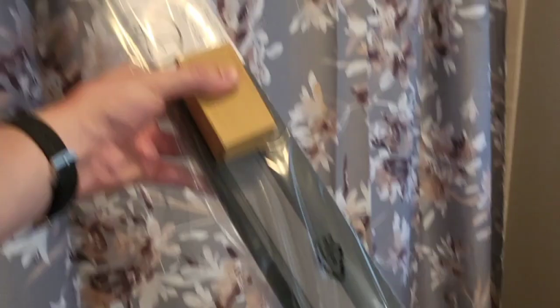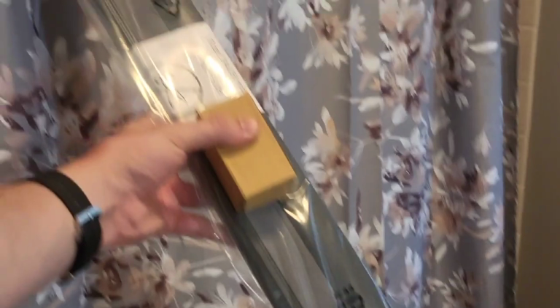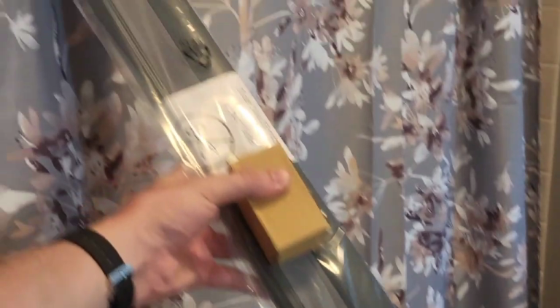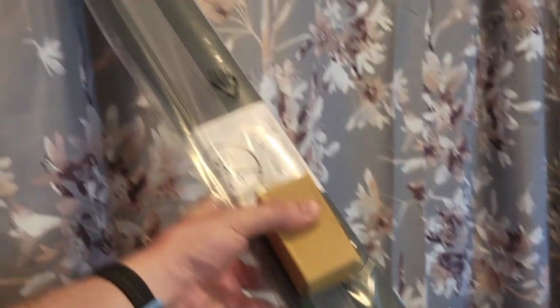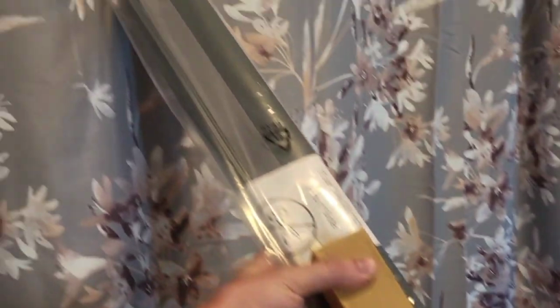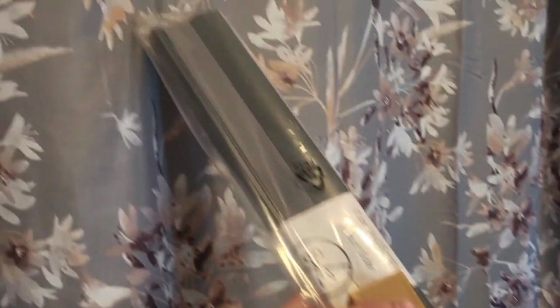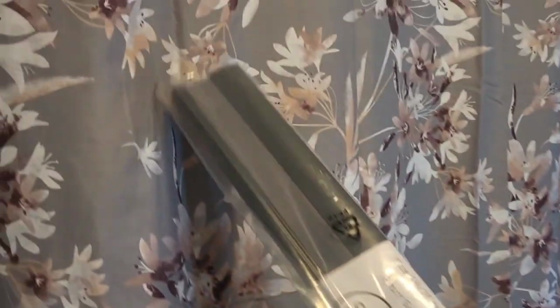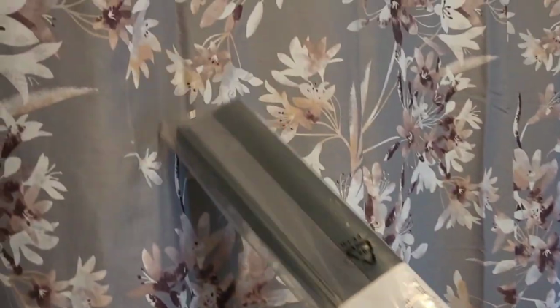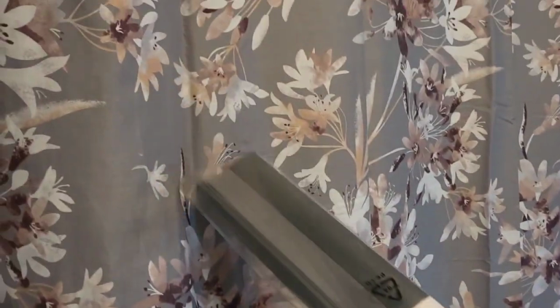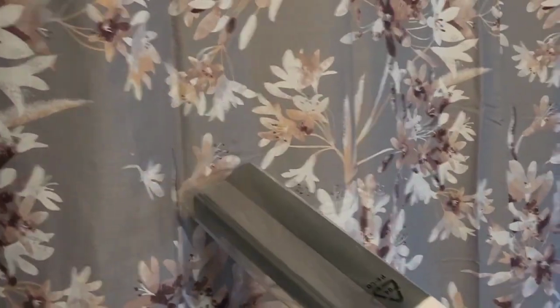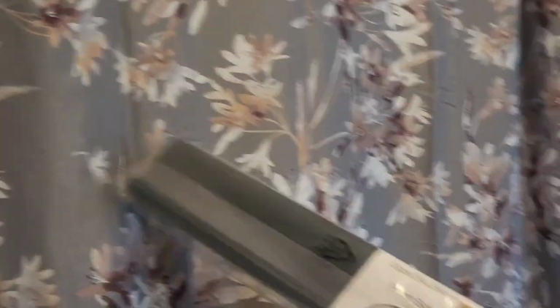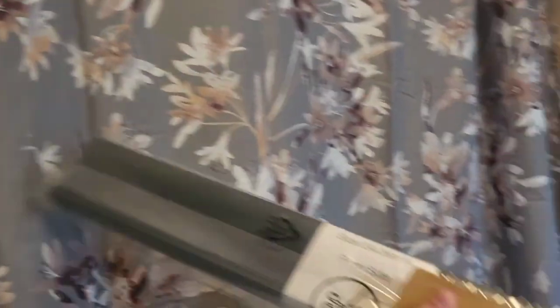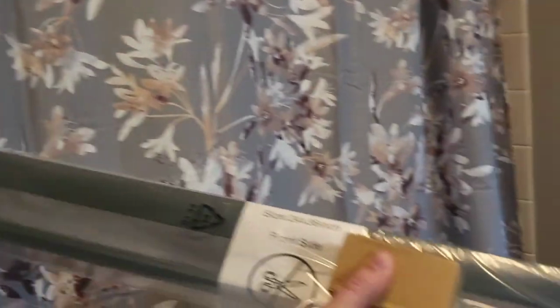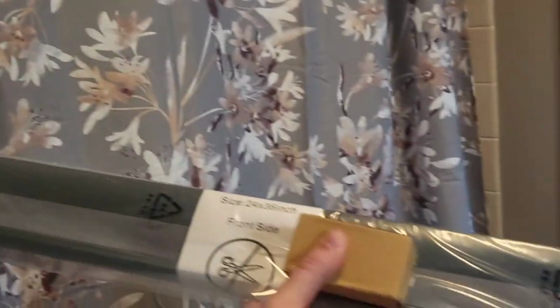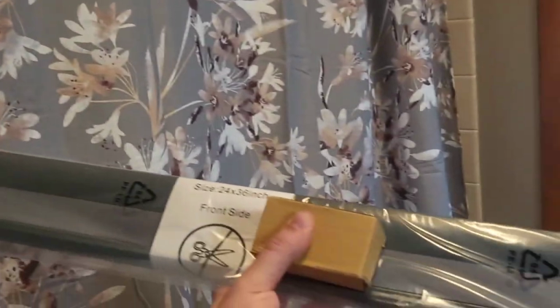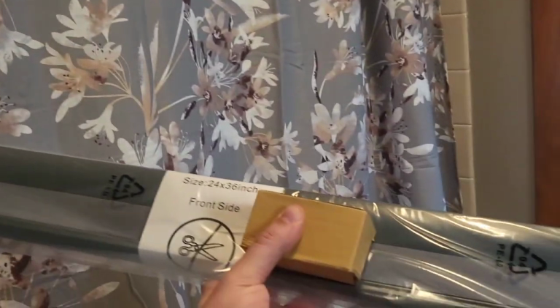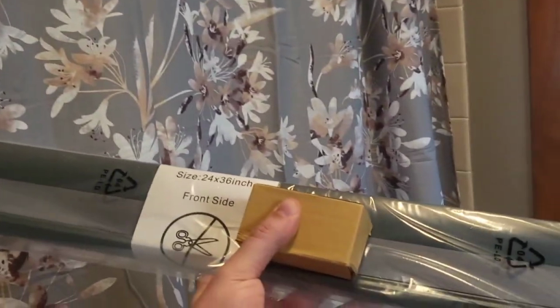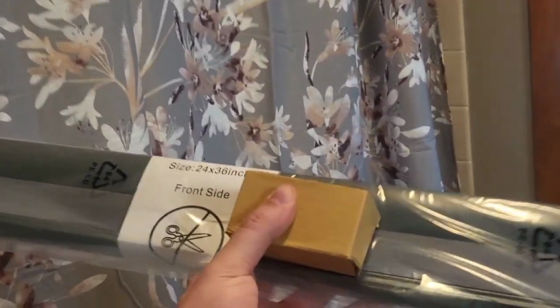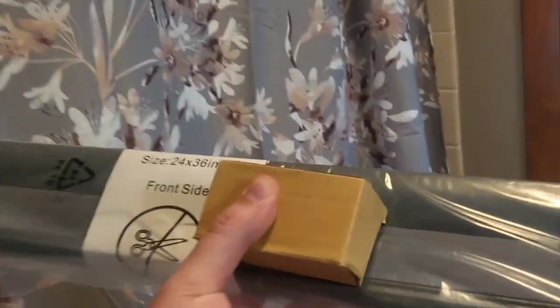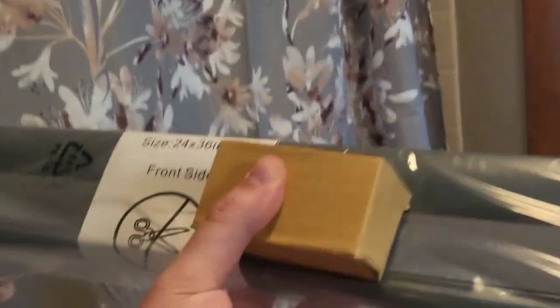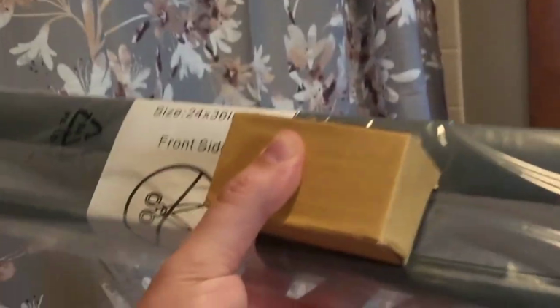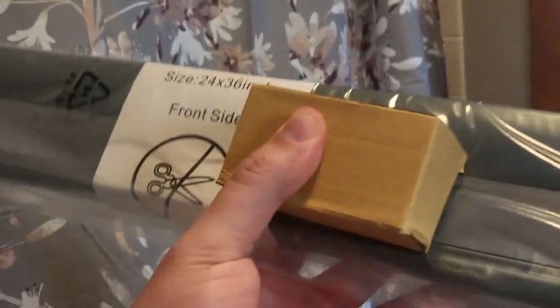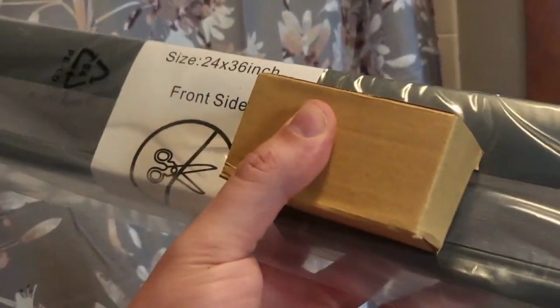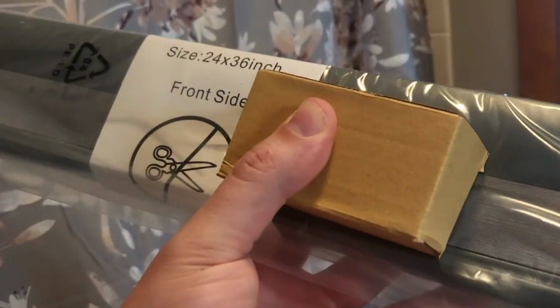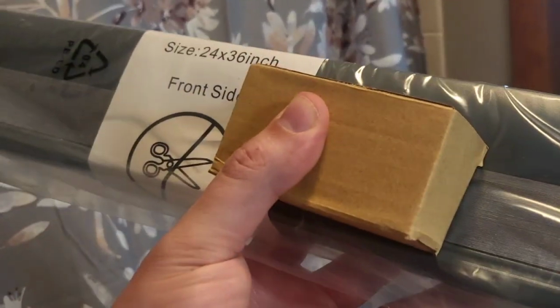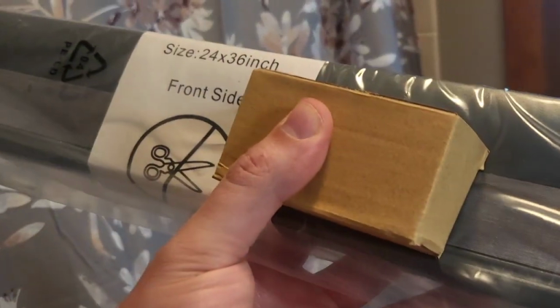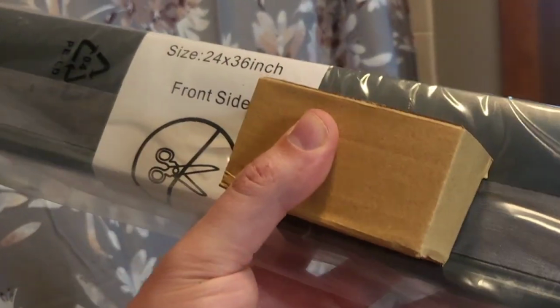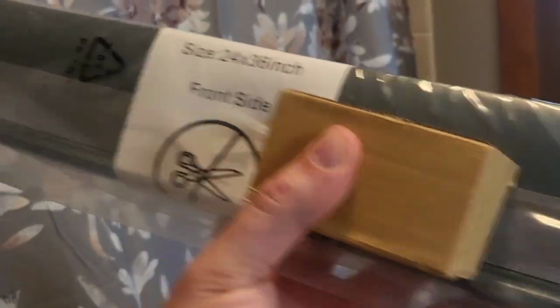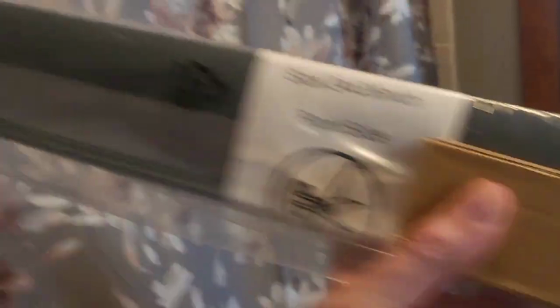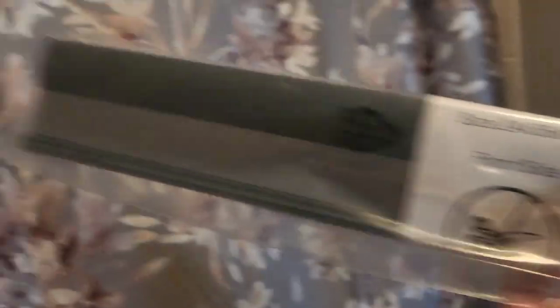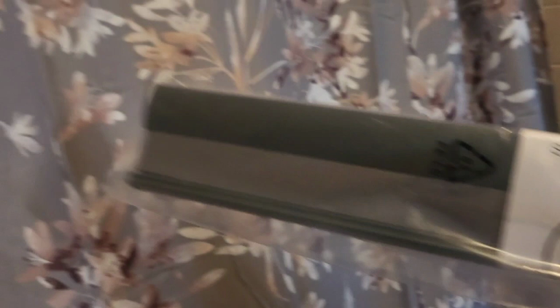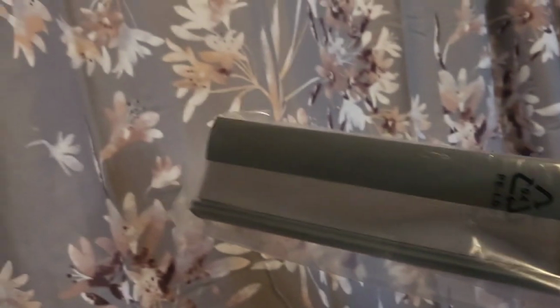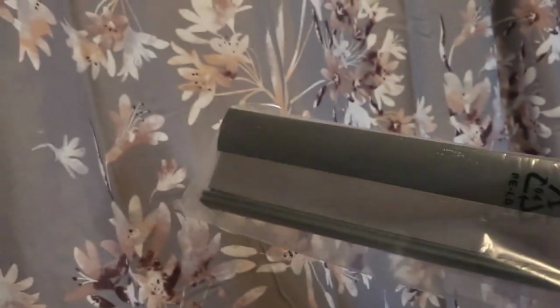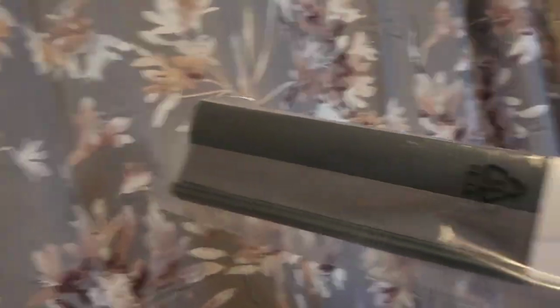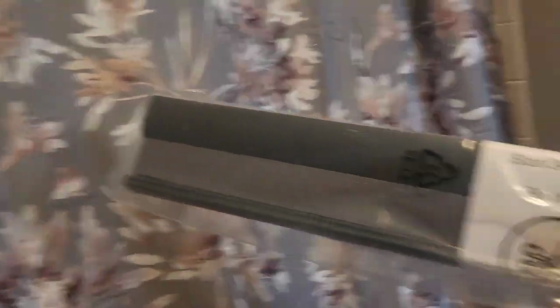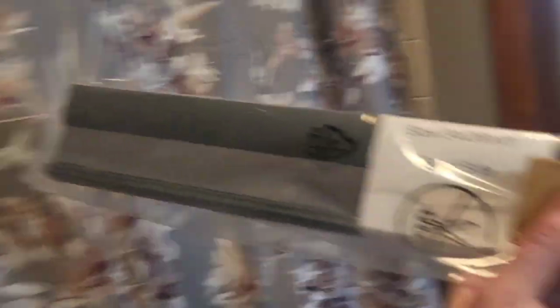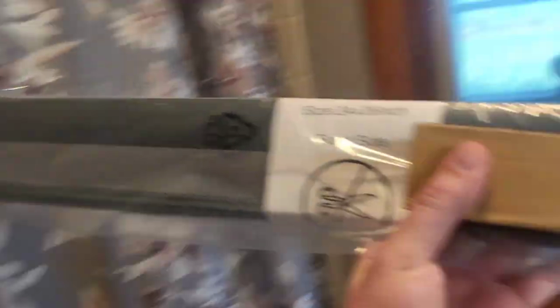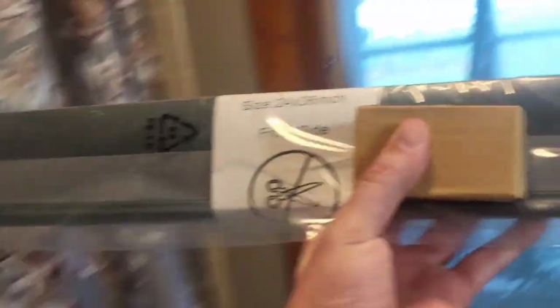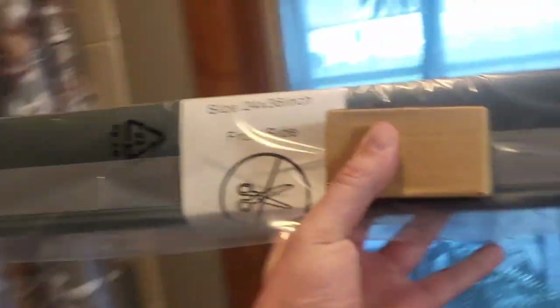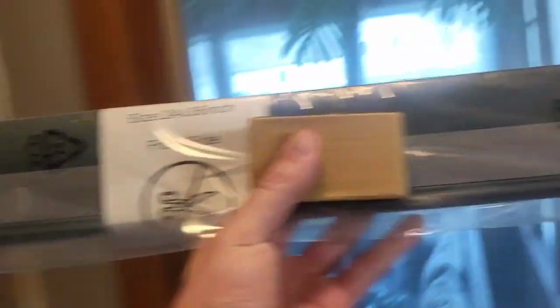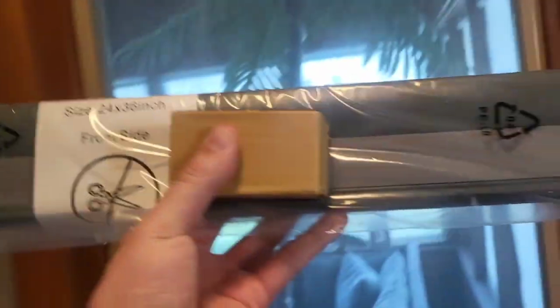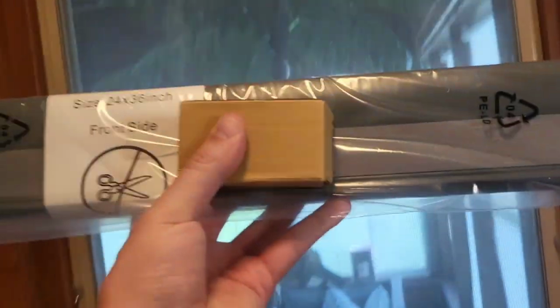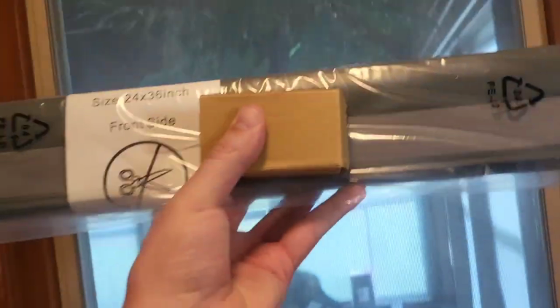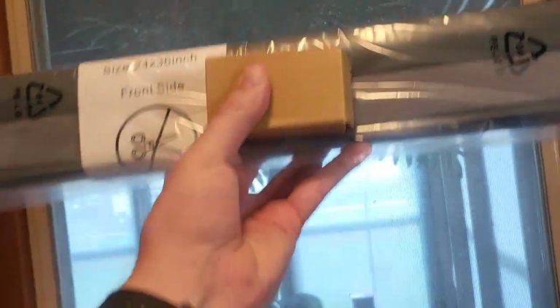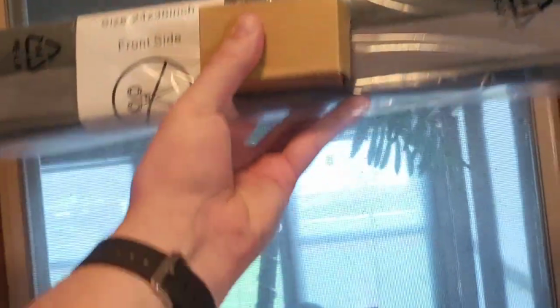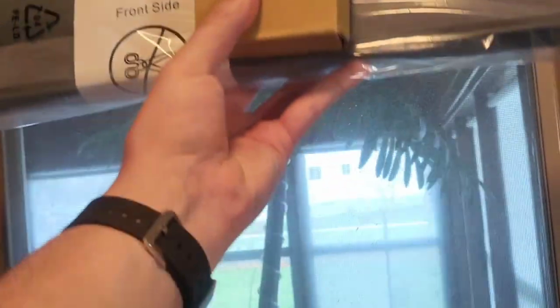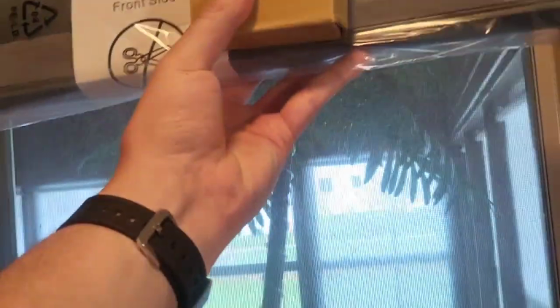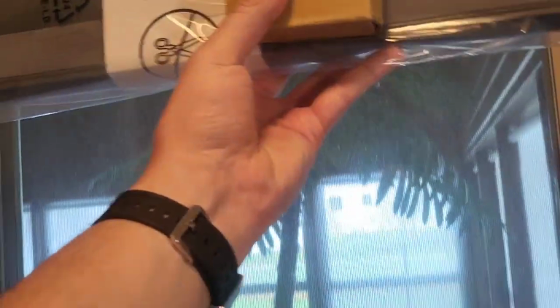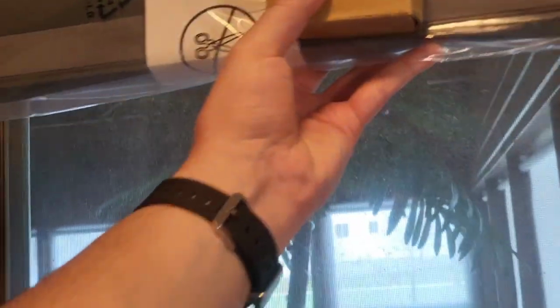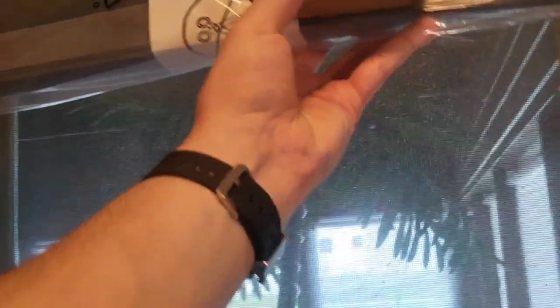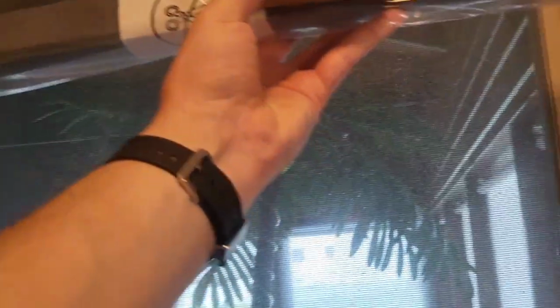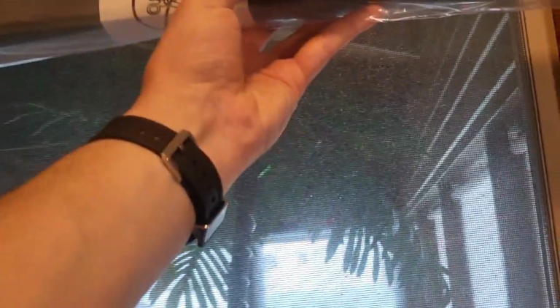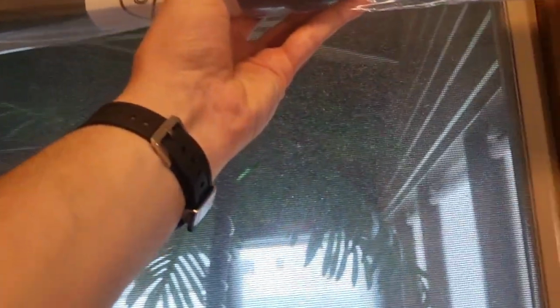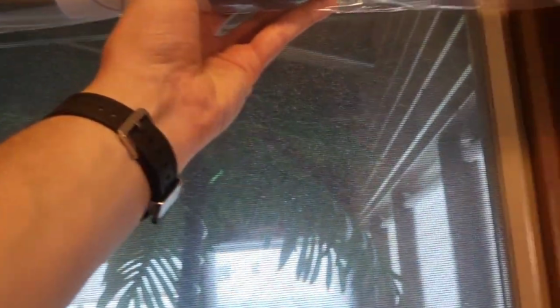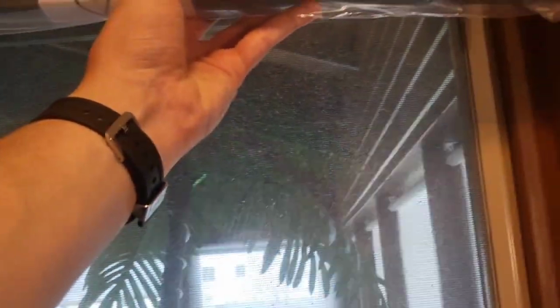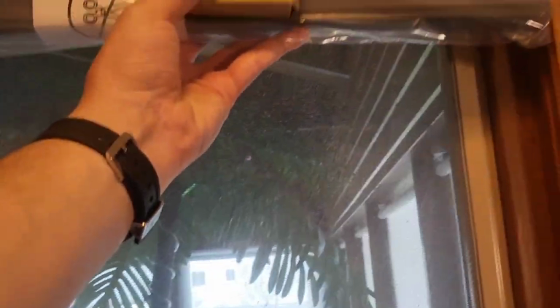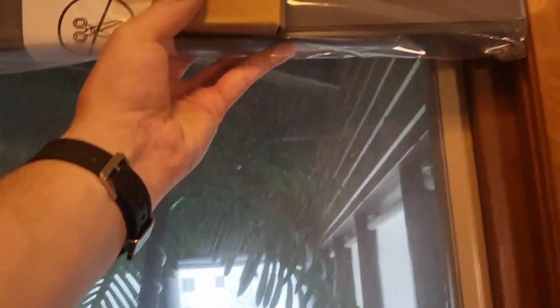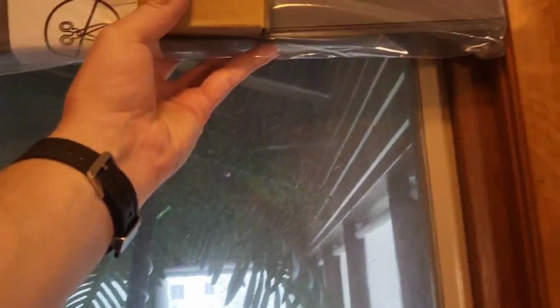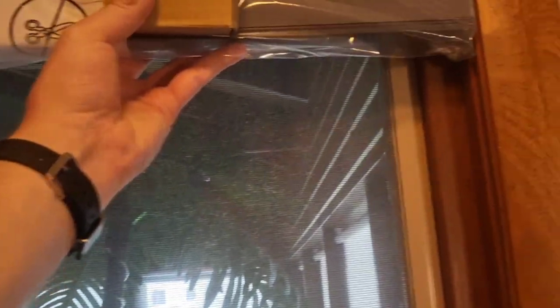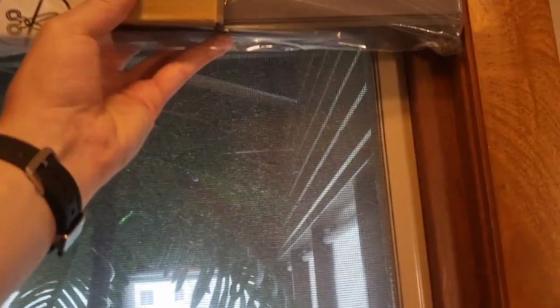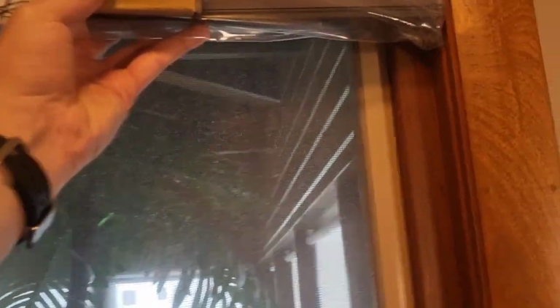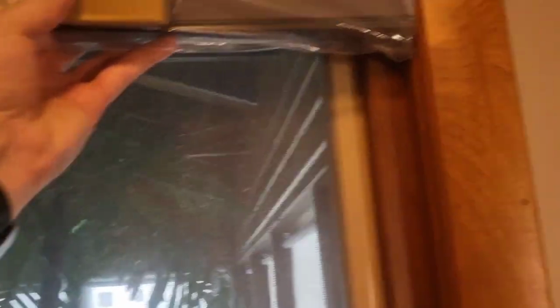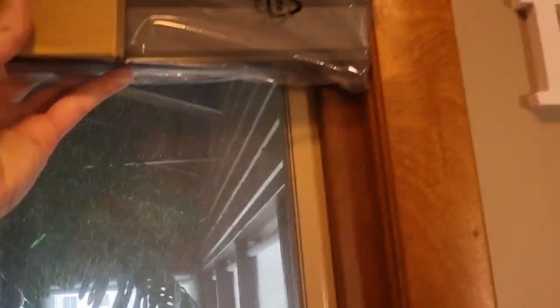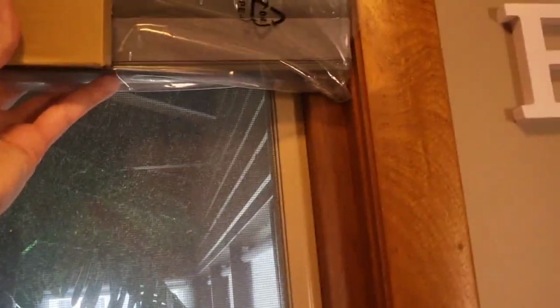Alright, here's the contents that were in the box. So we got a little box of hardware and the shades. Let's make sure I've got the right size.